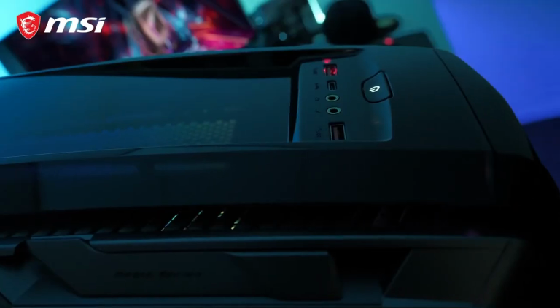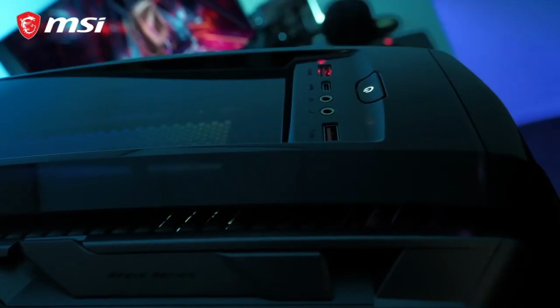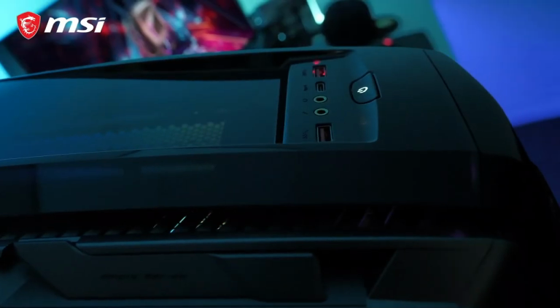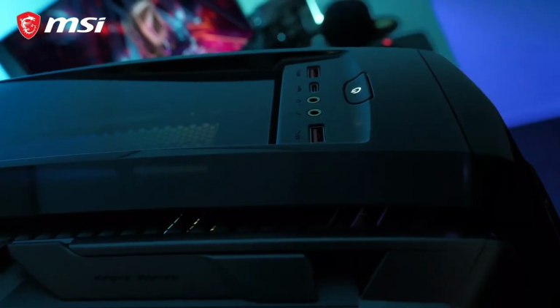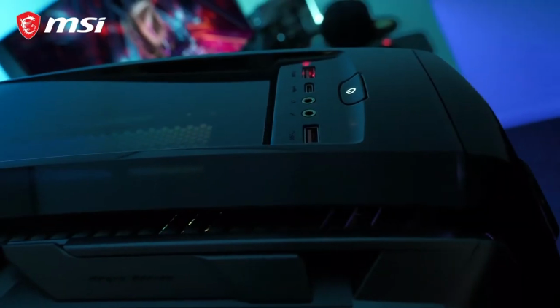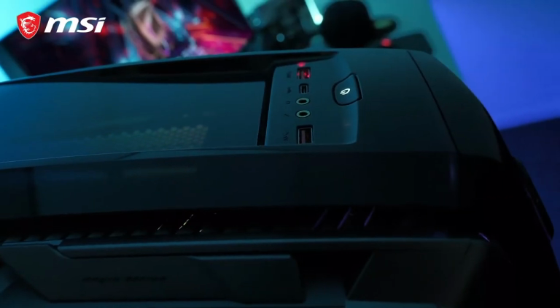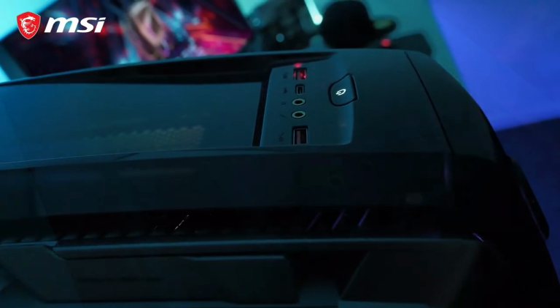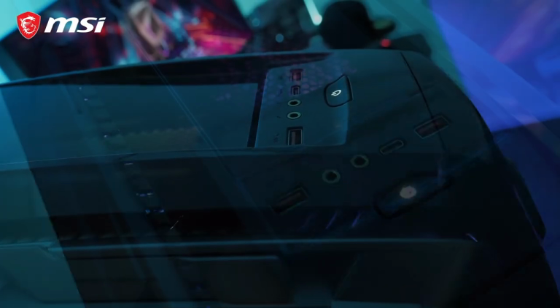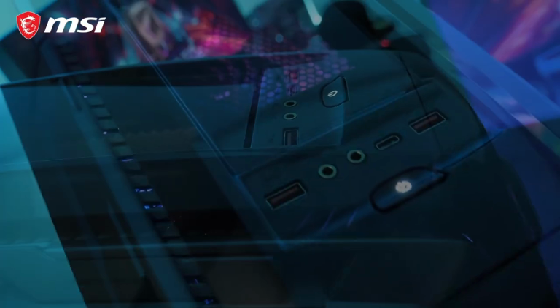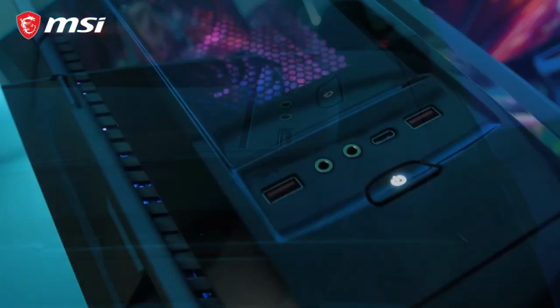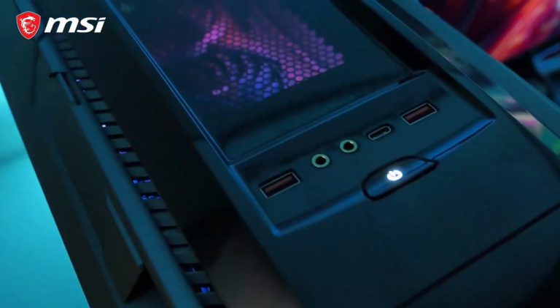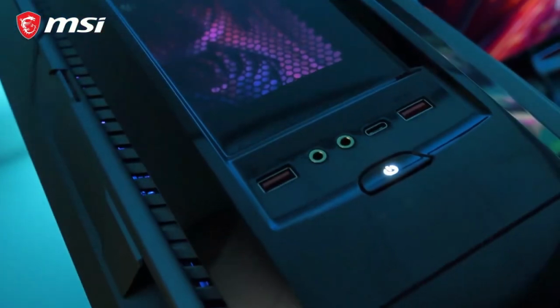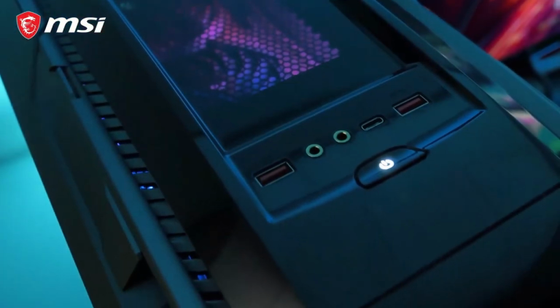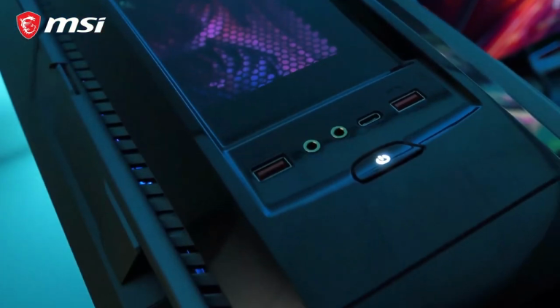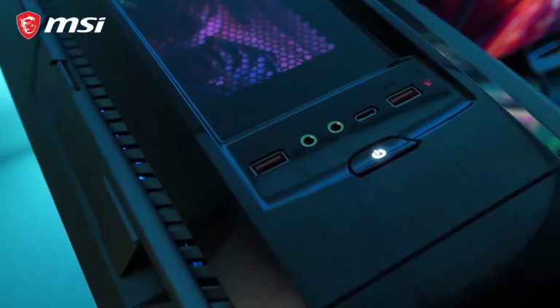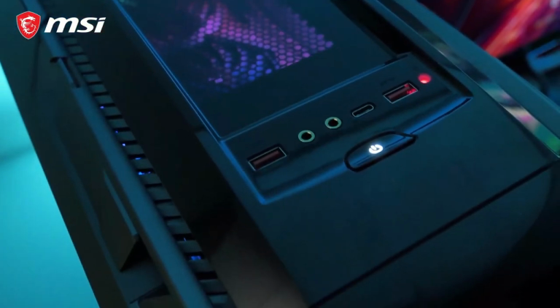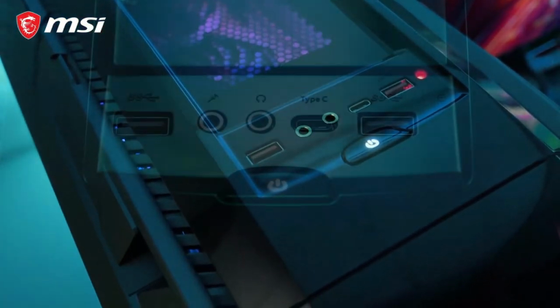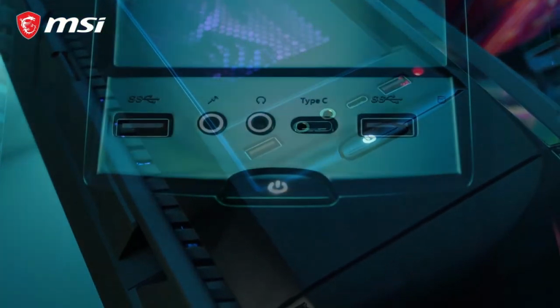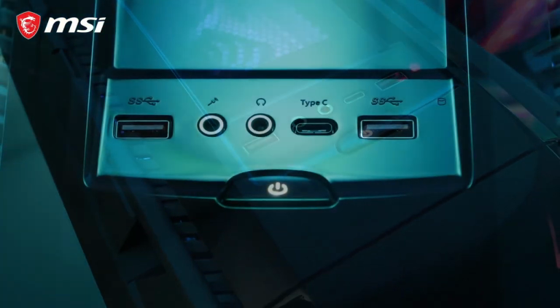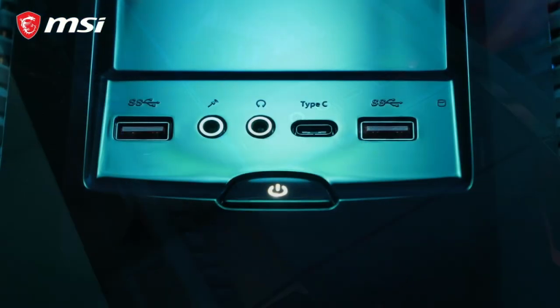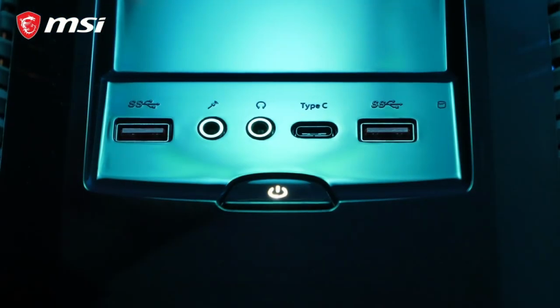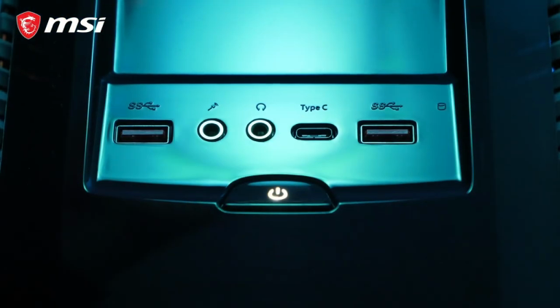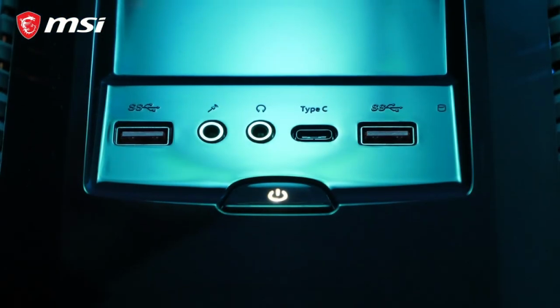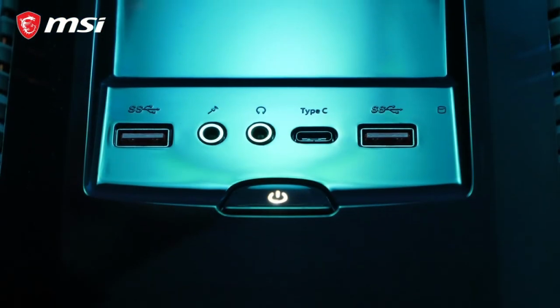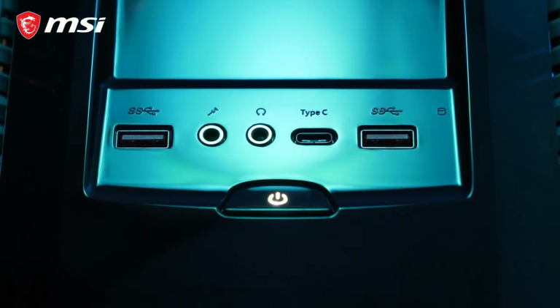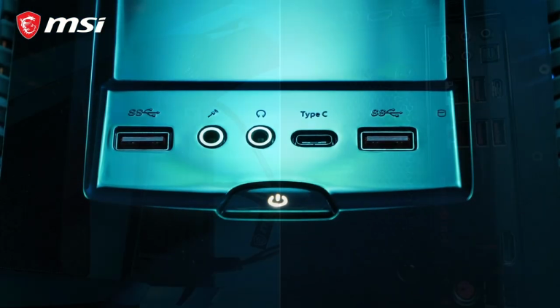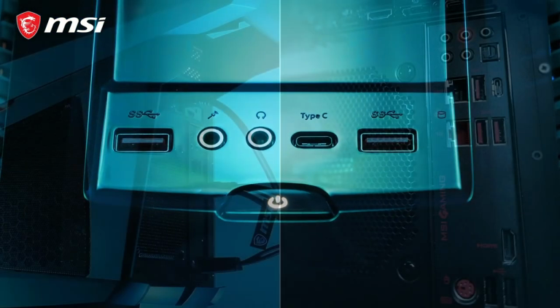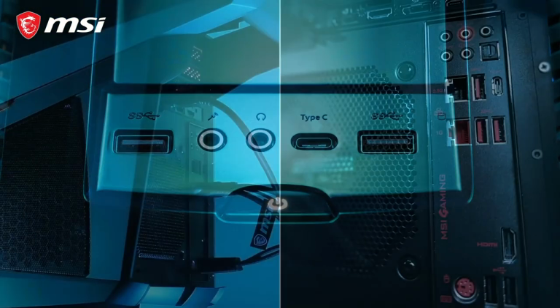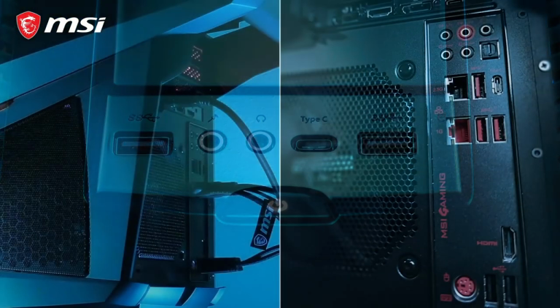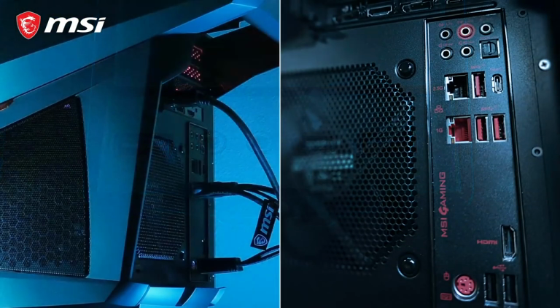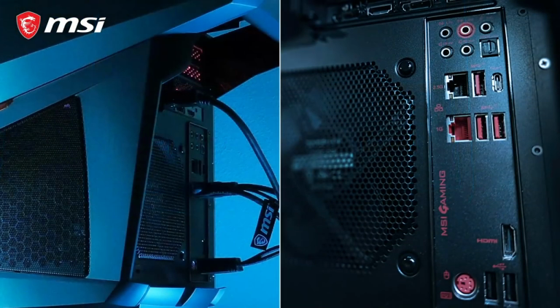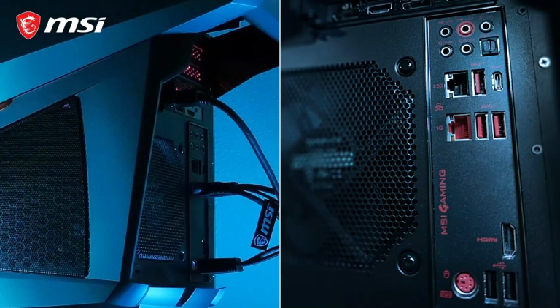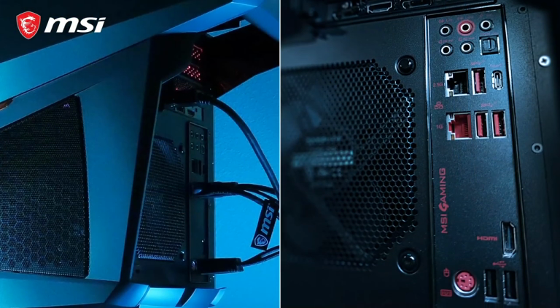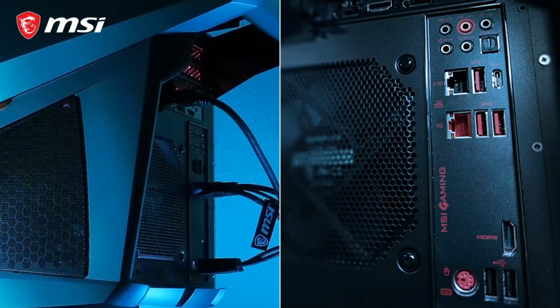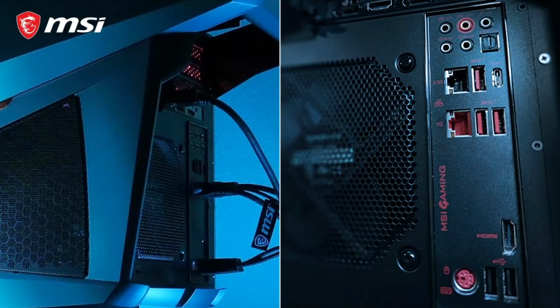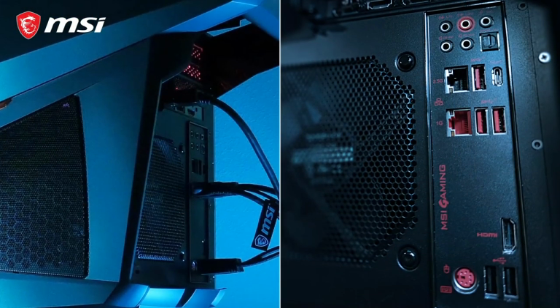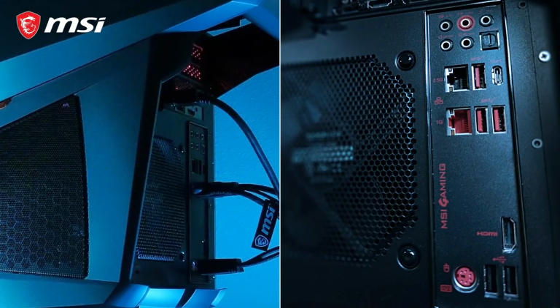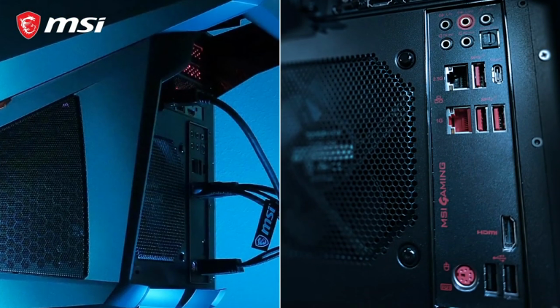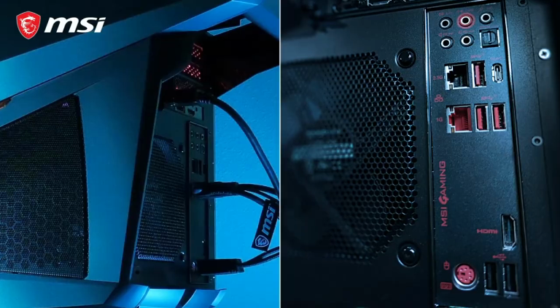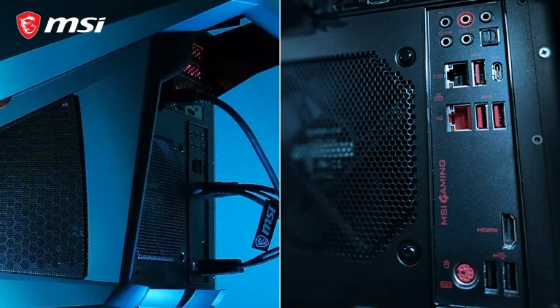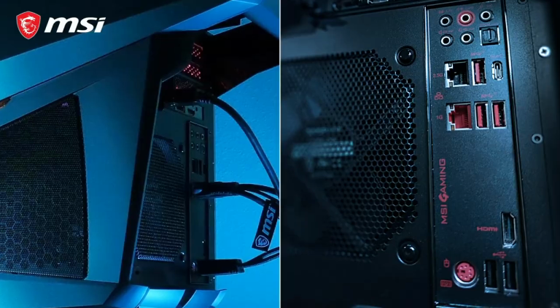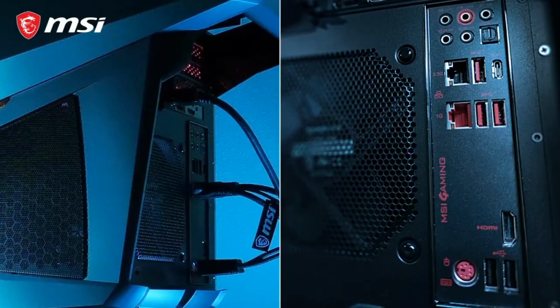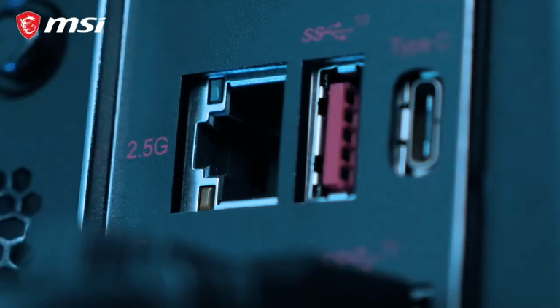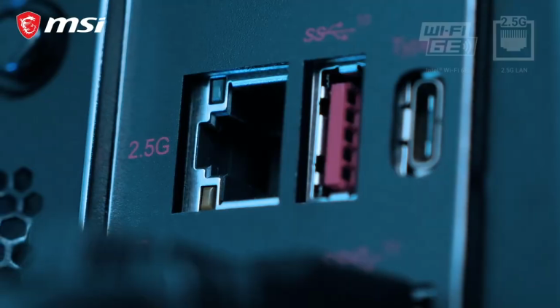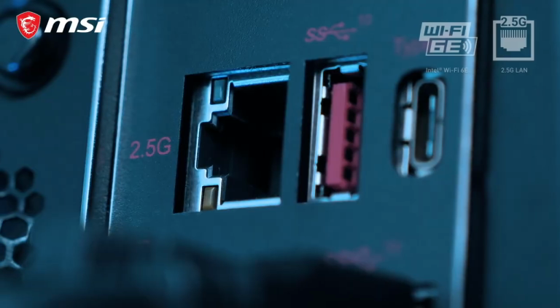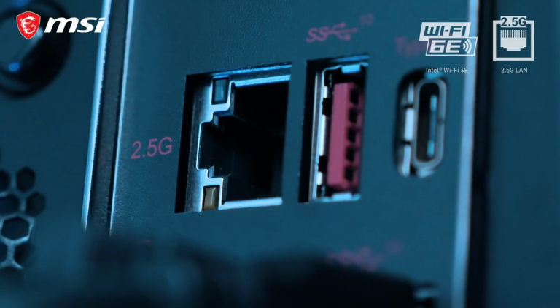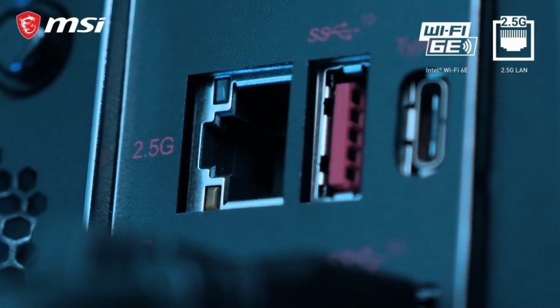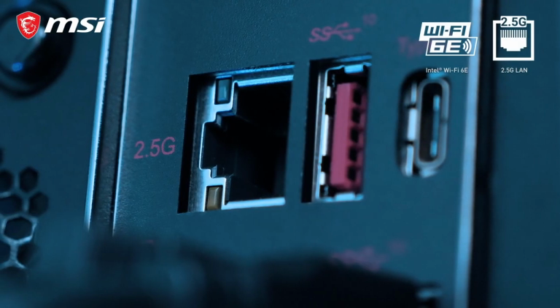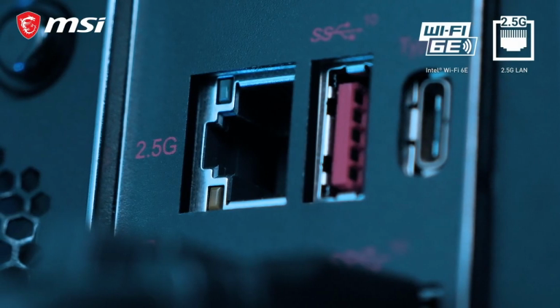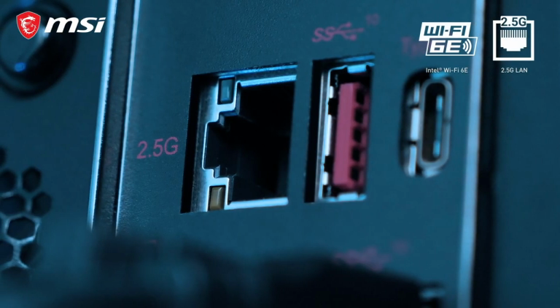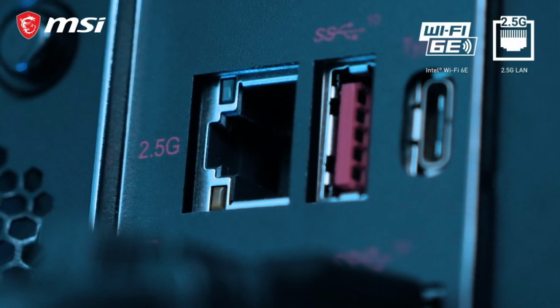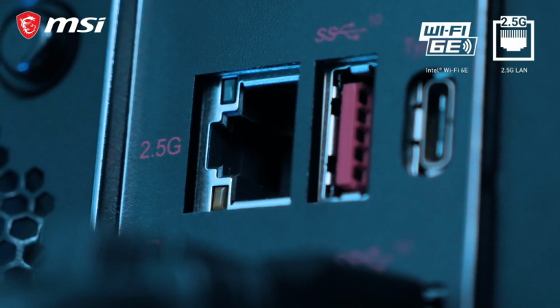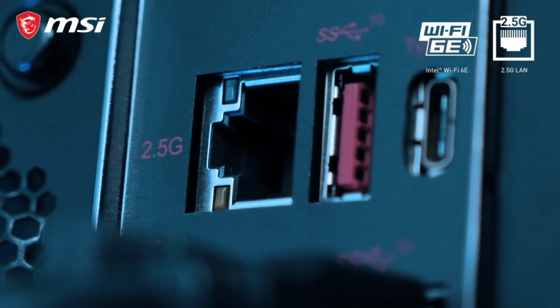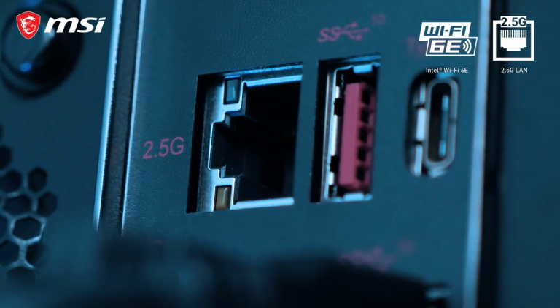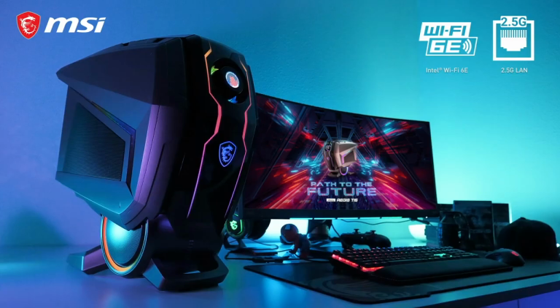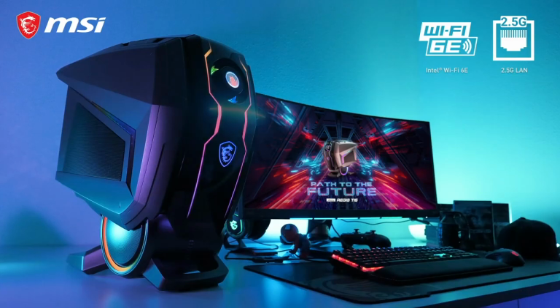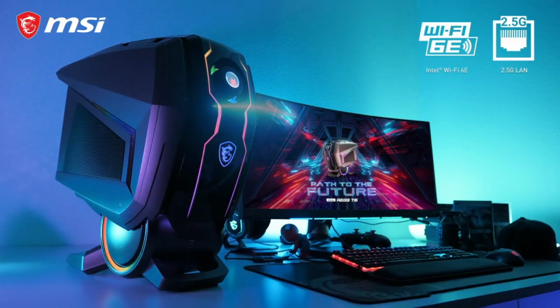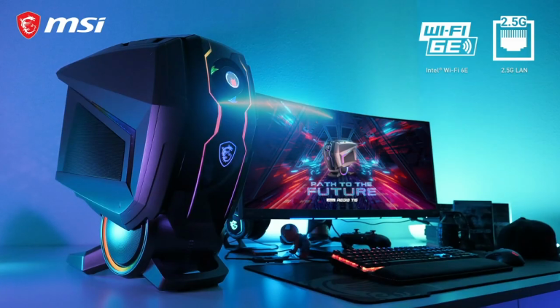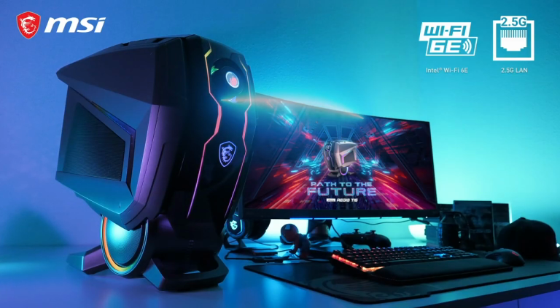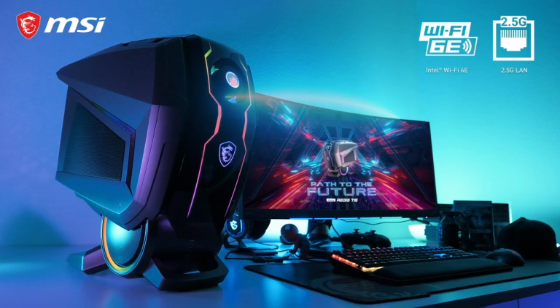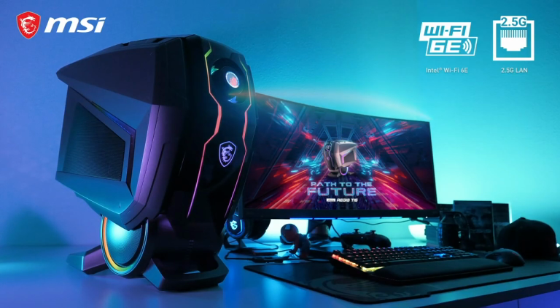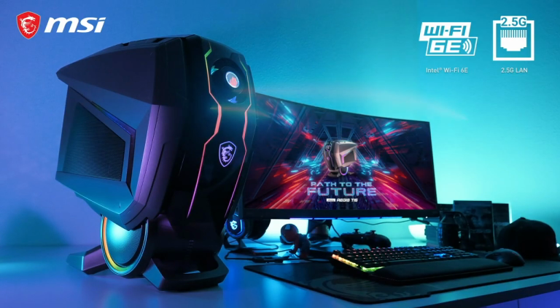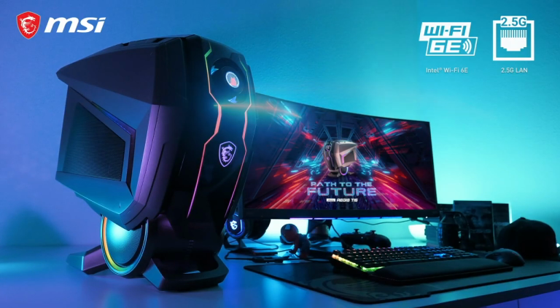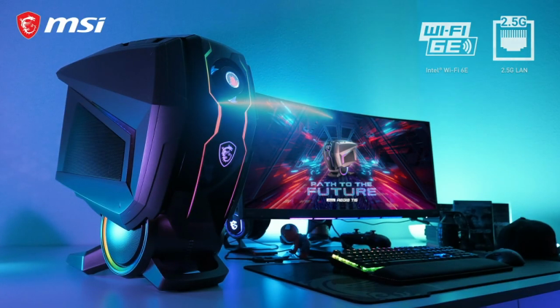When it comes to connectivity, the Aegis is future-proof and provides you with the fastest options including a 2.5G LAN and Wi-Fi 6.